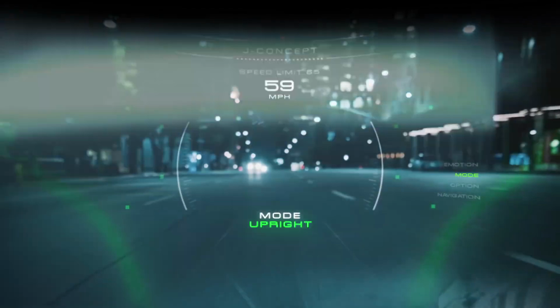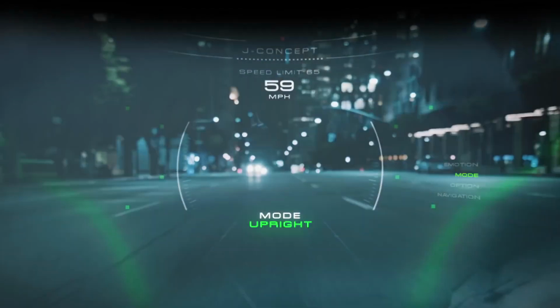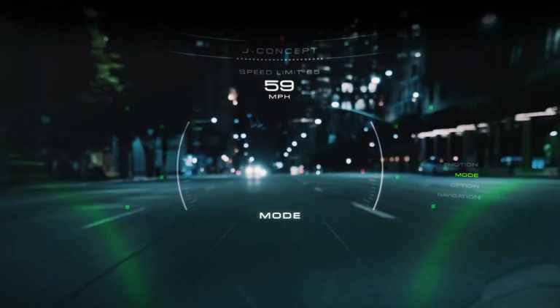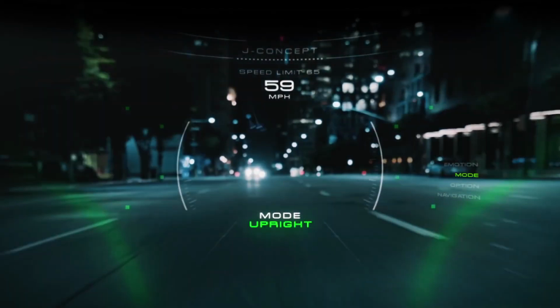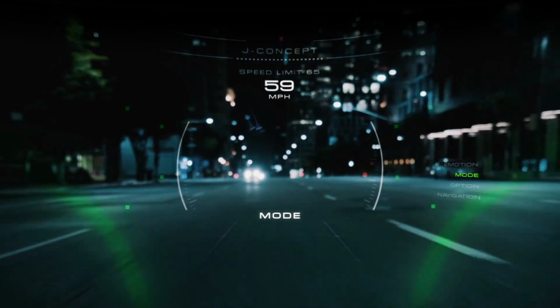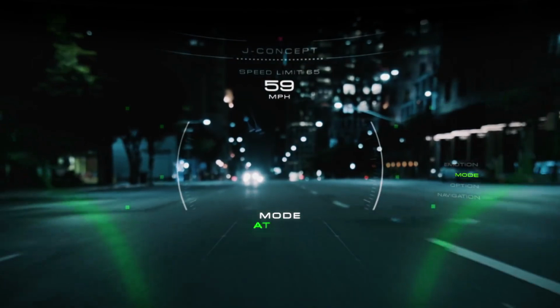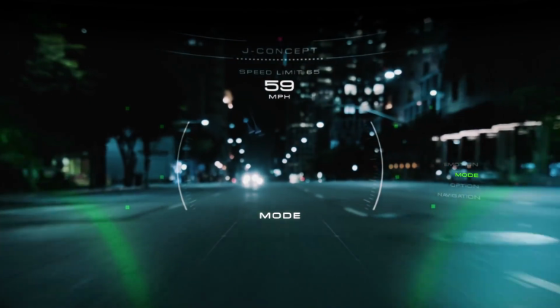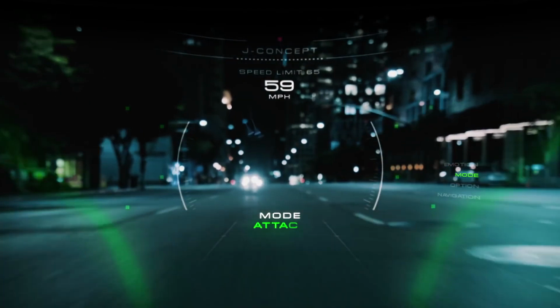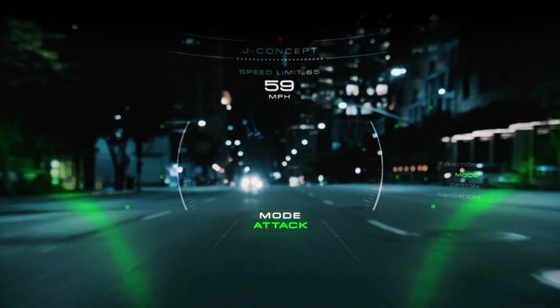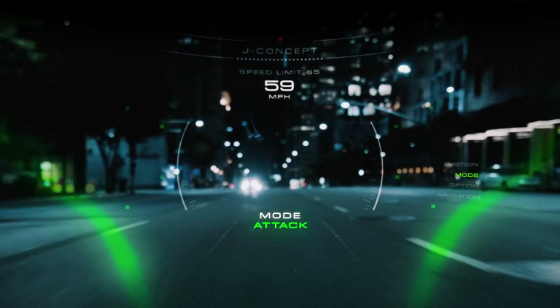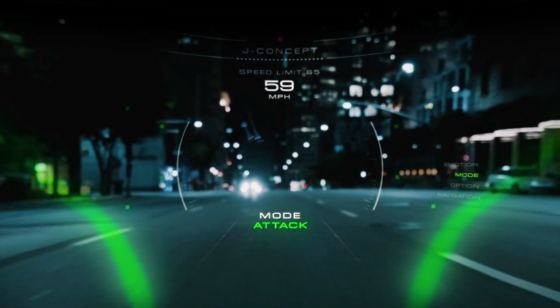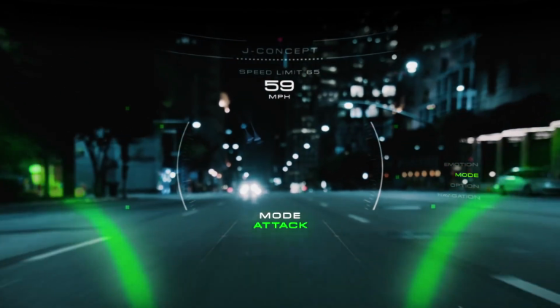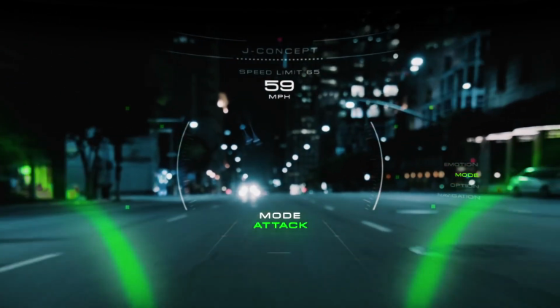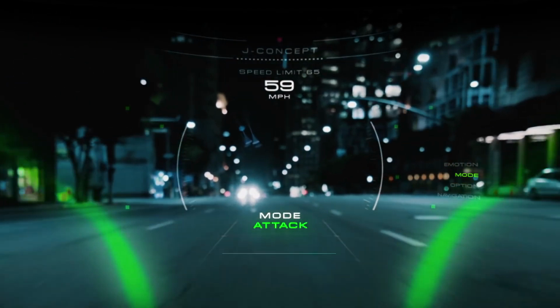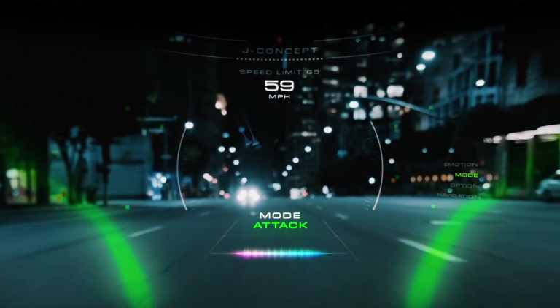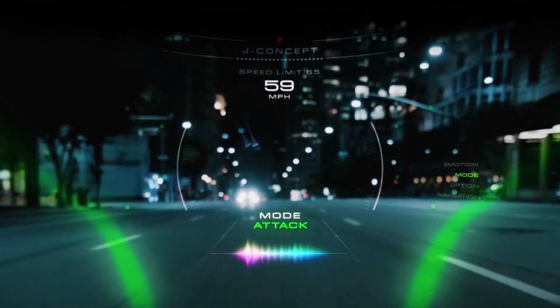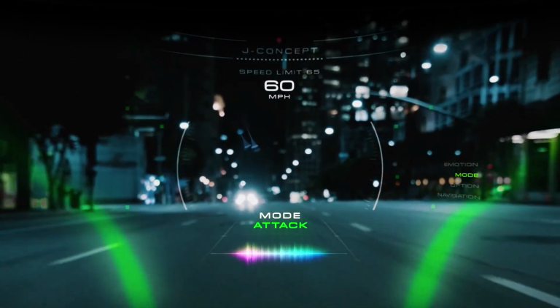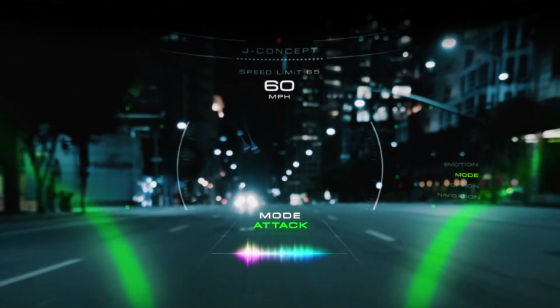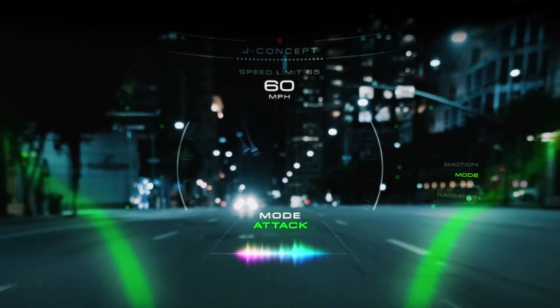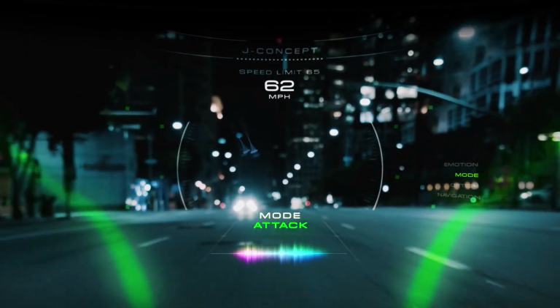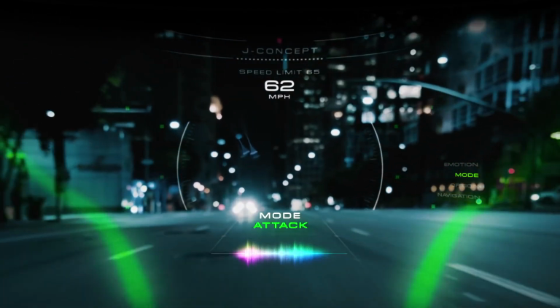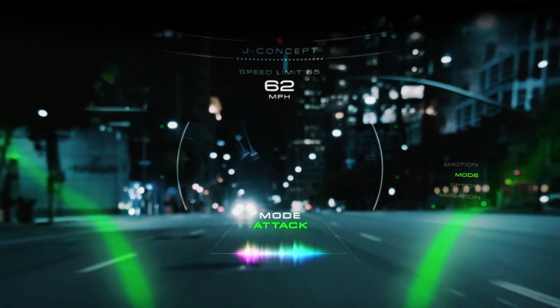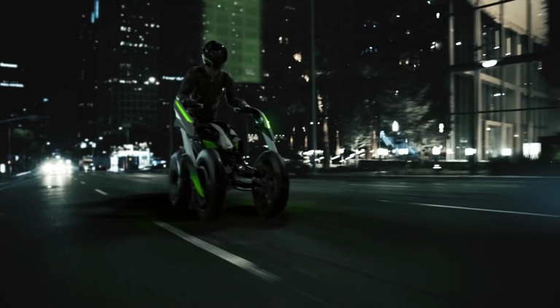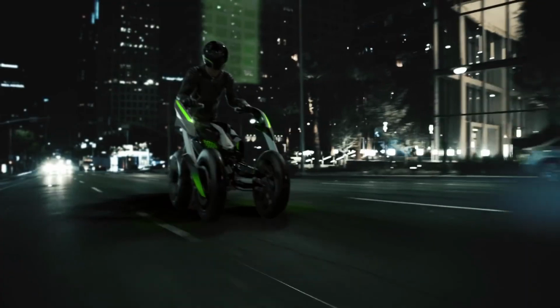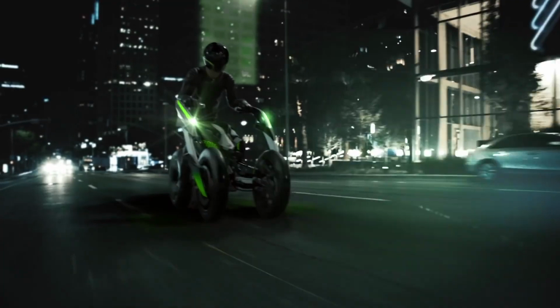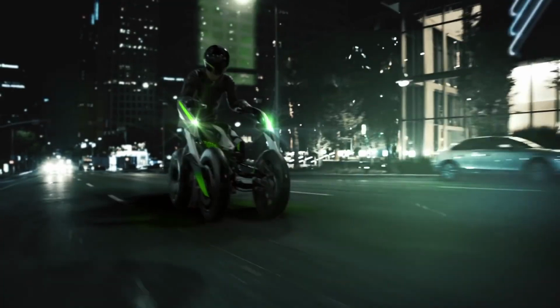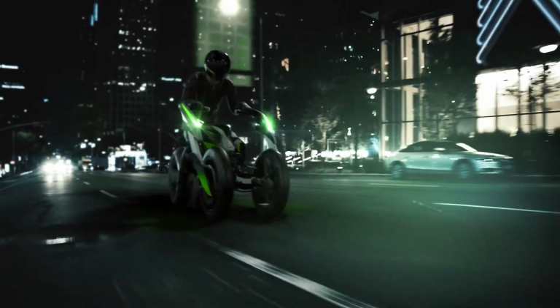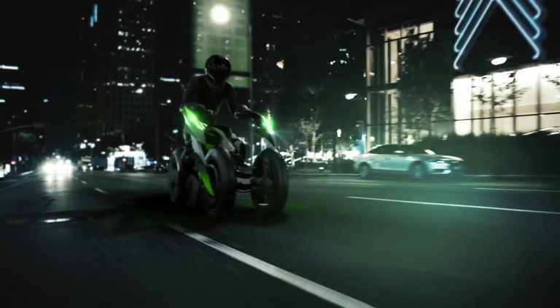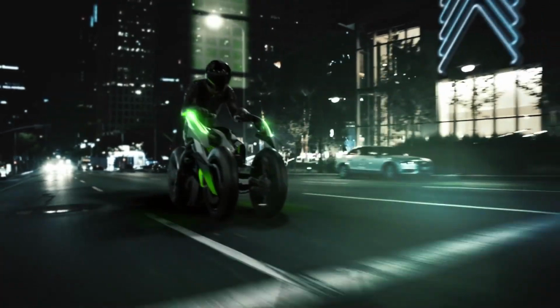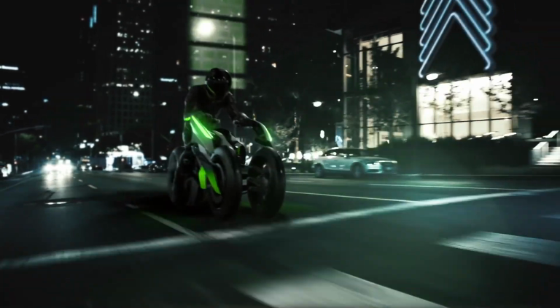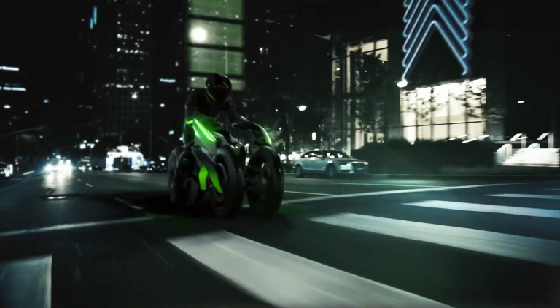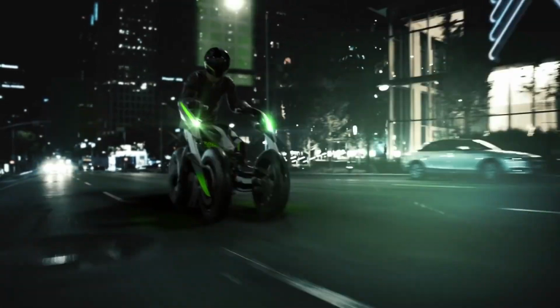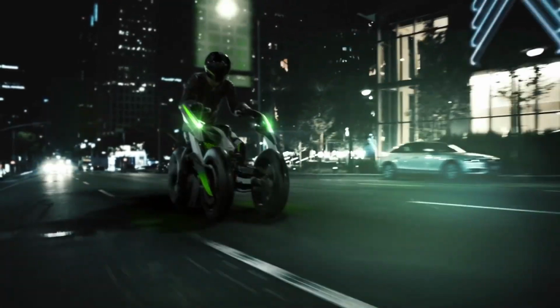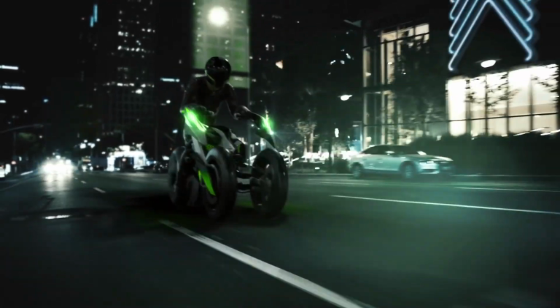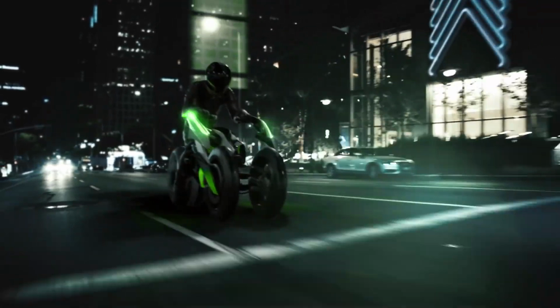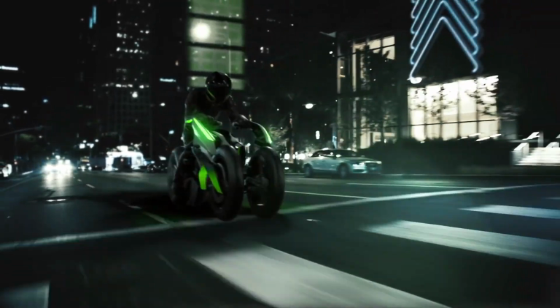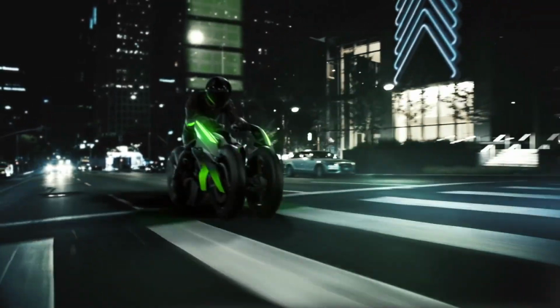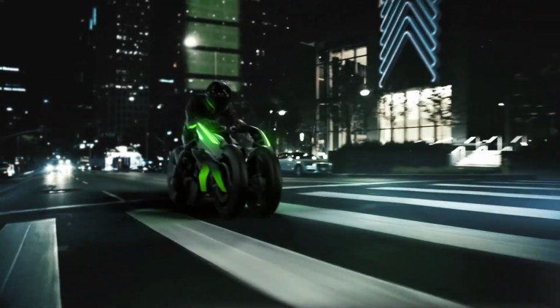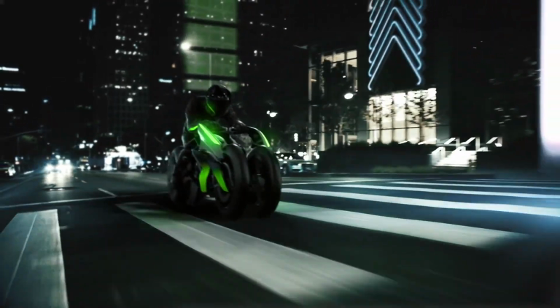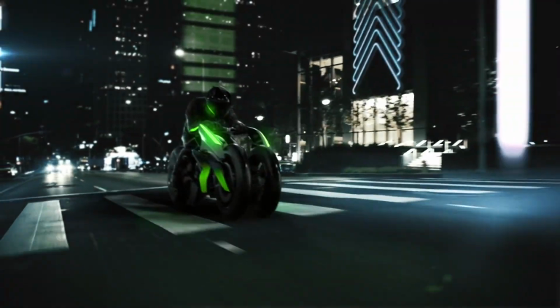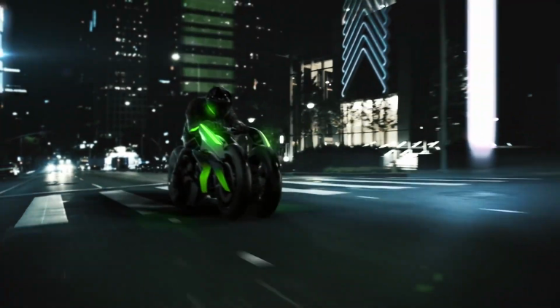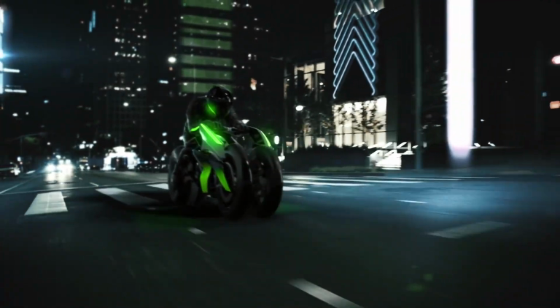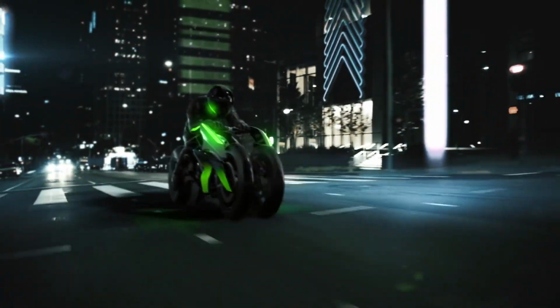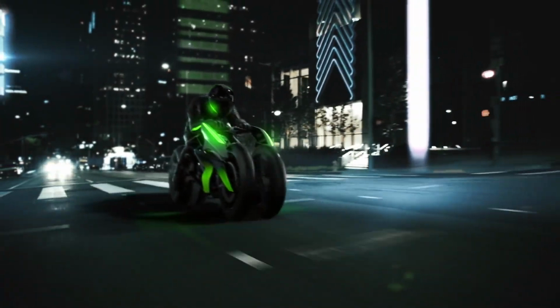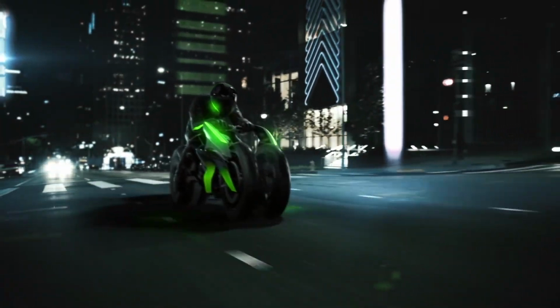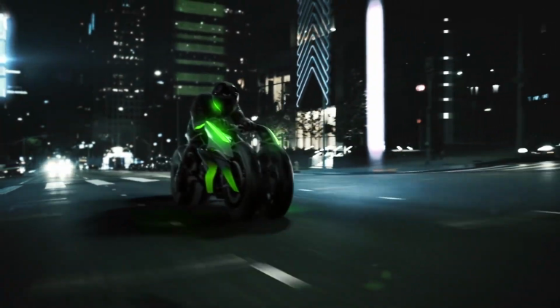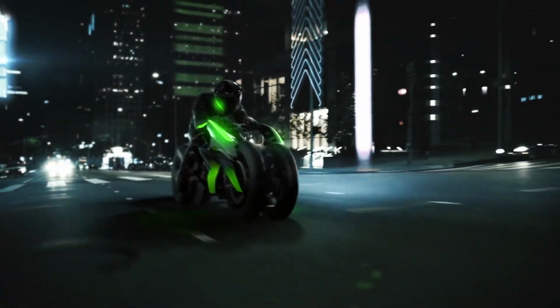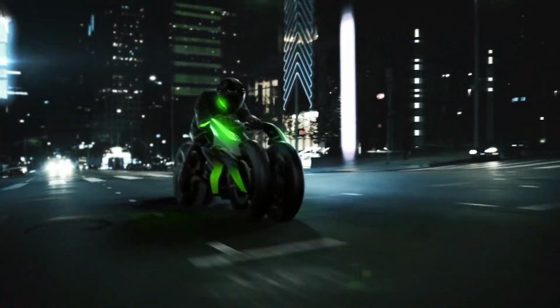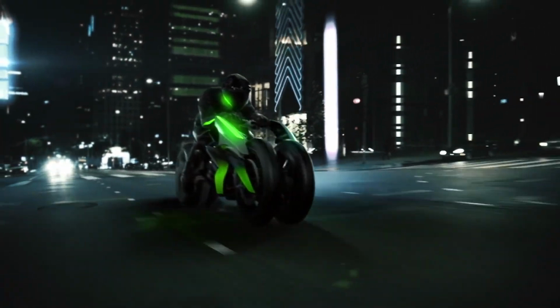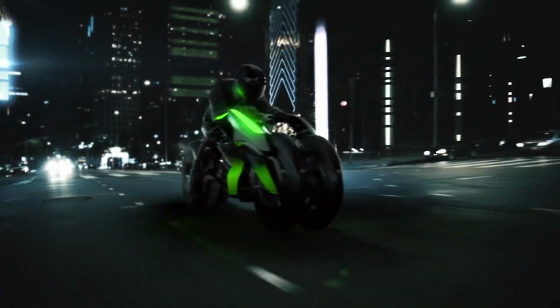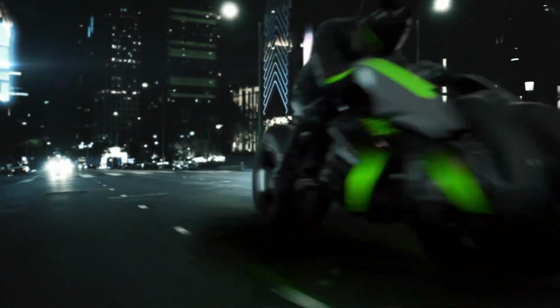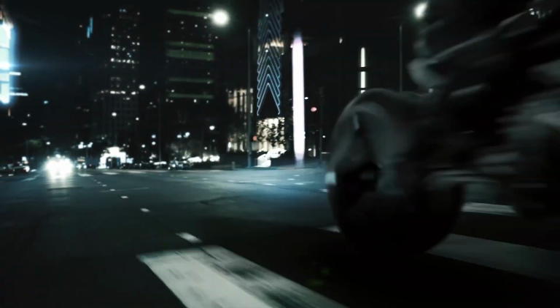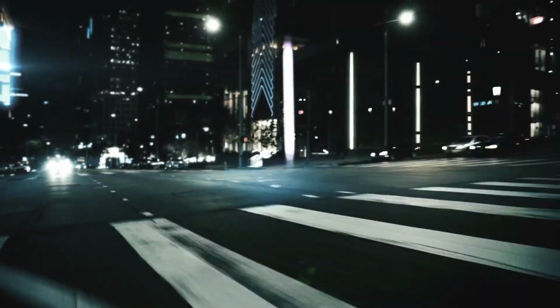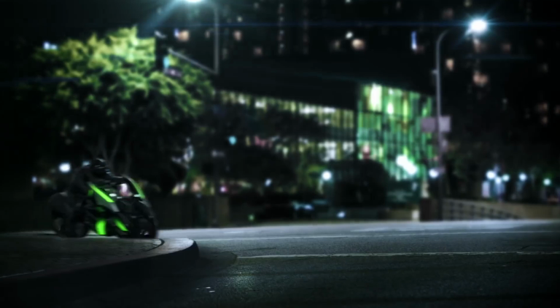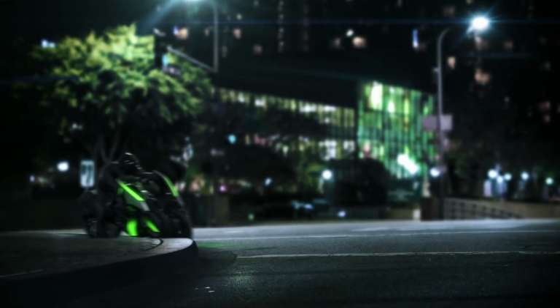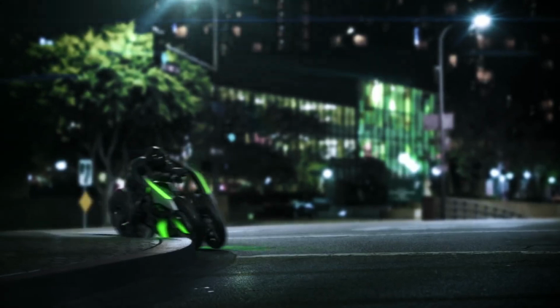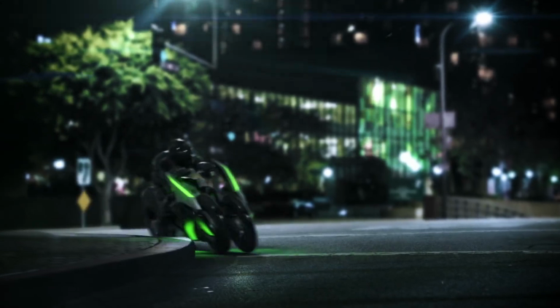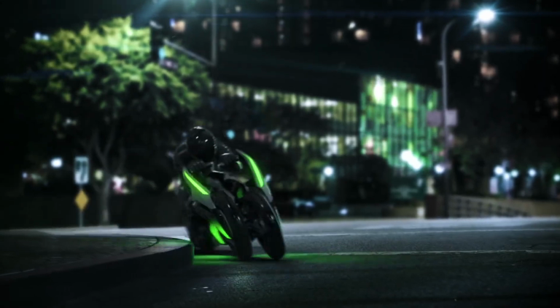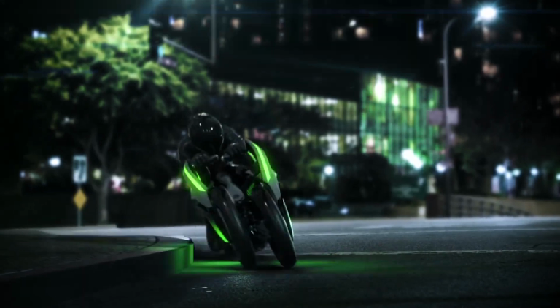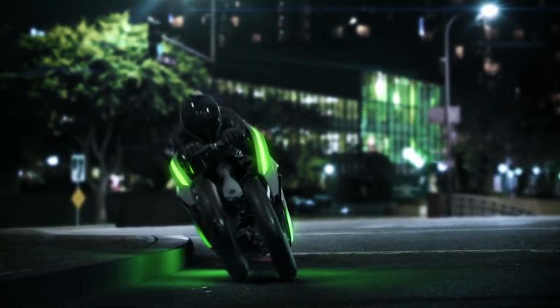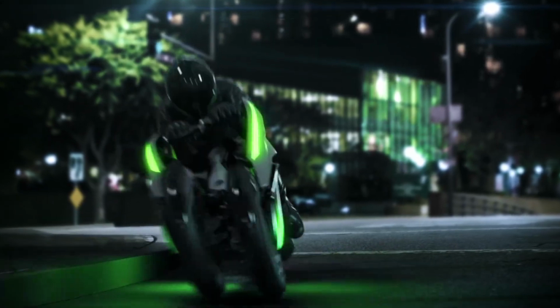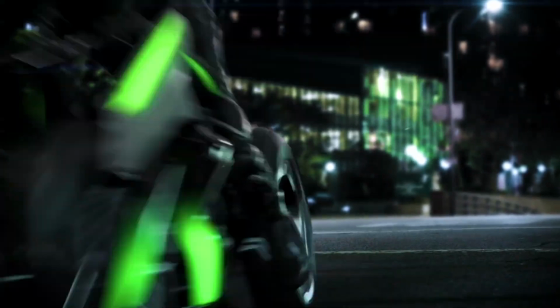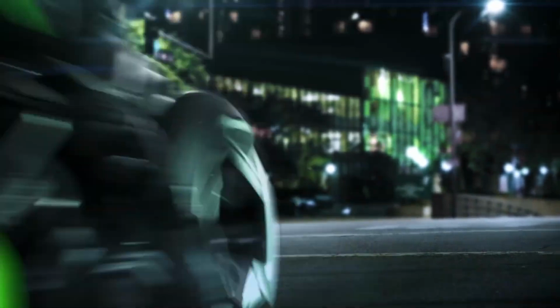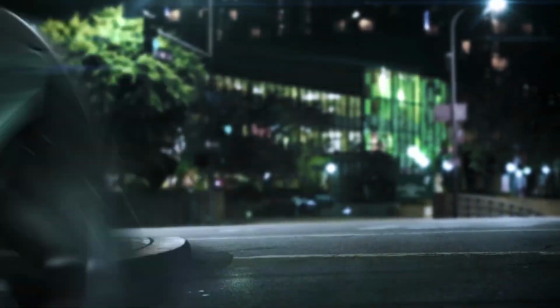The J Concept also has a heads-up display, configurable ride modes, and two independent handlebars — one for each front wheel.